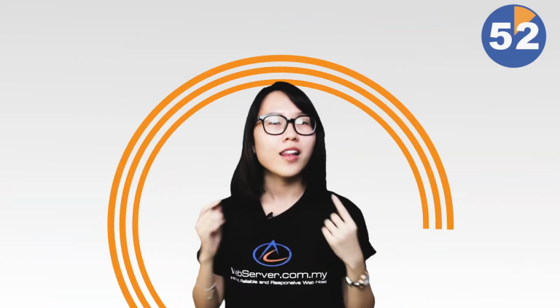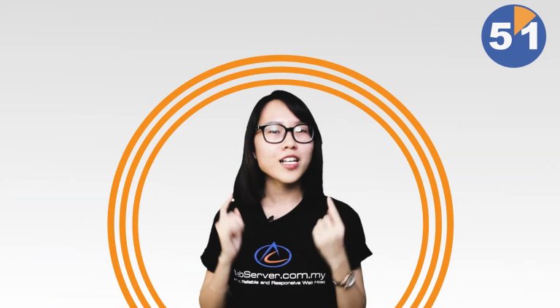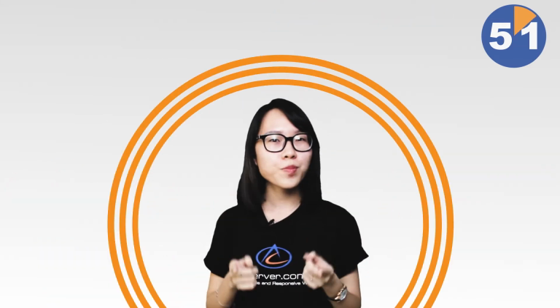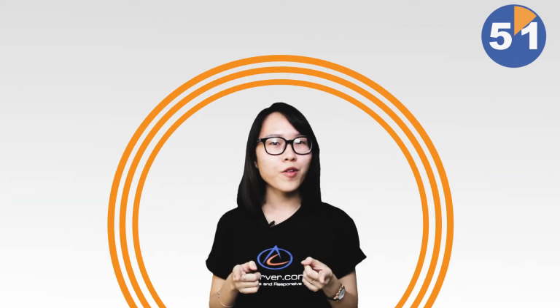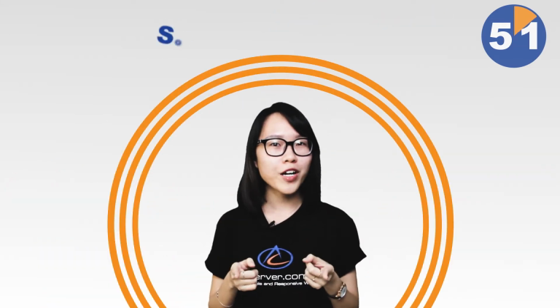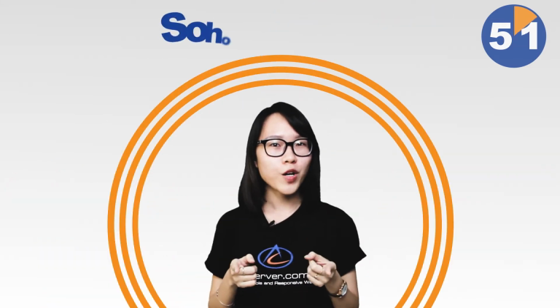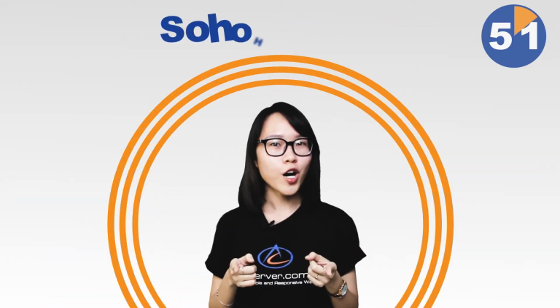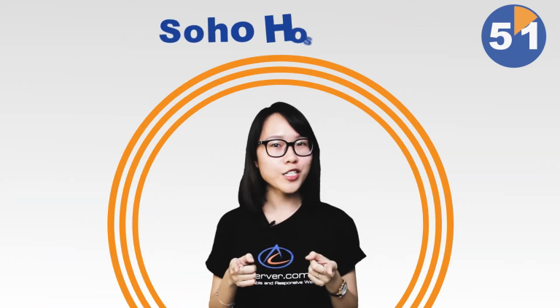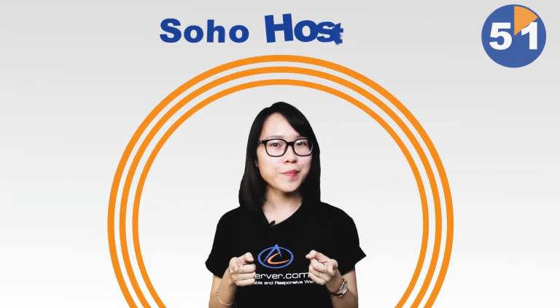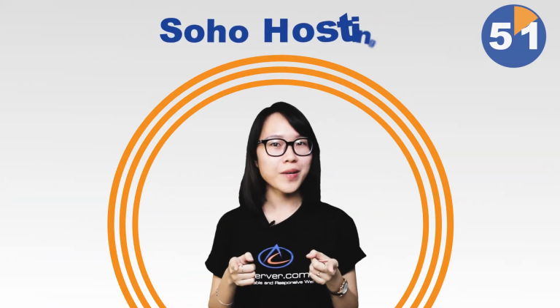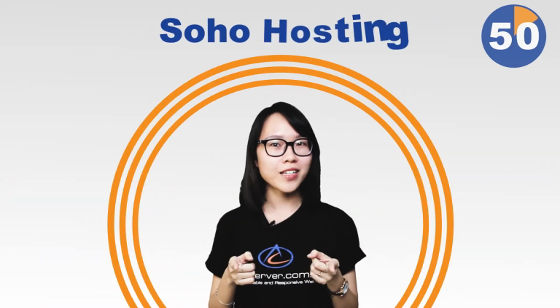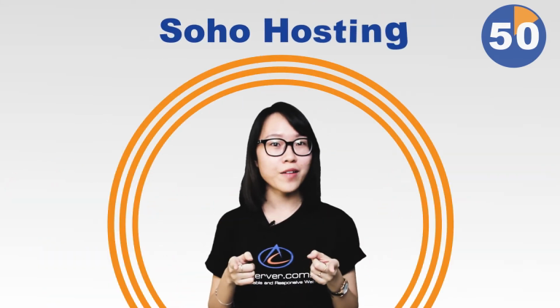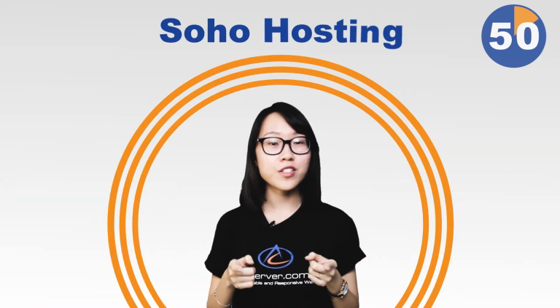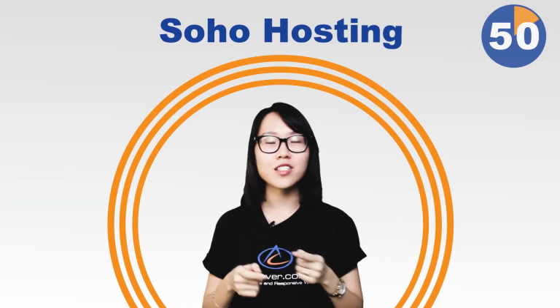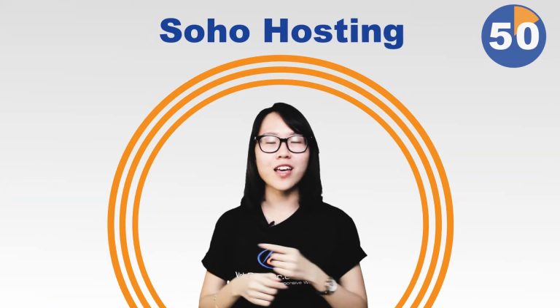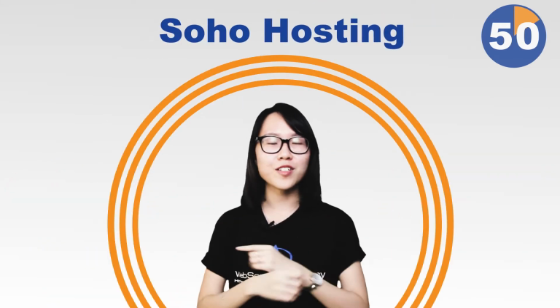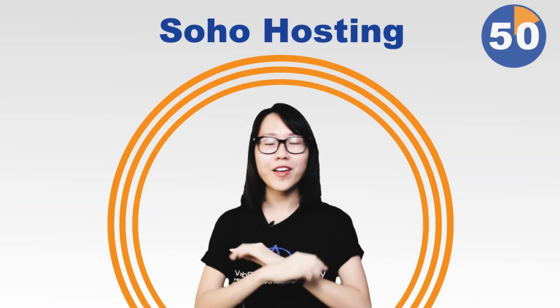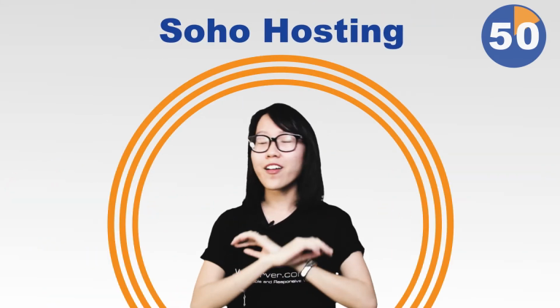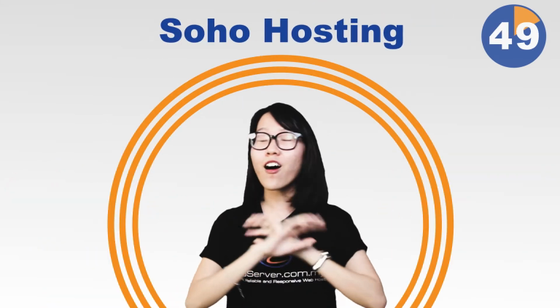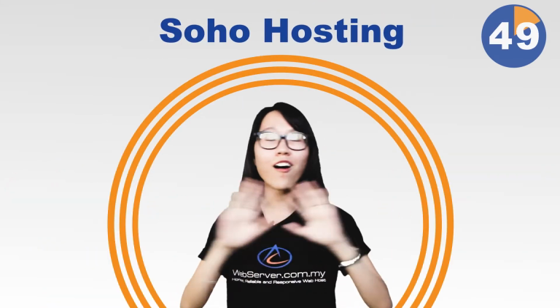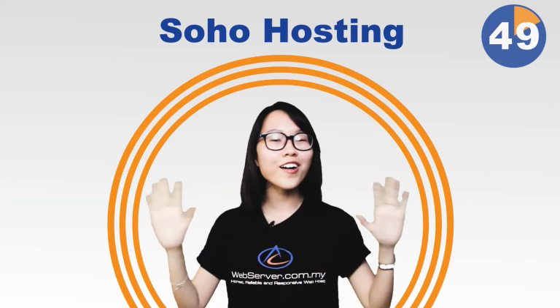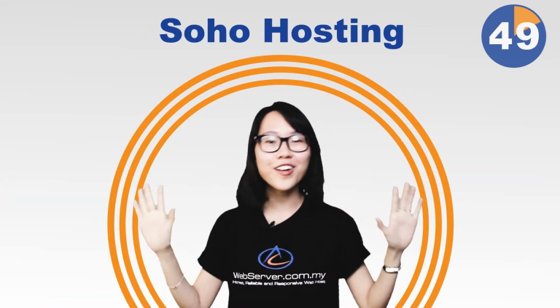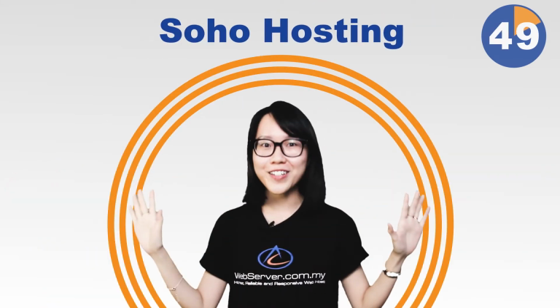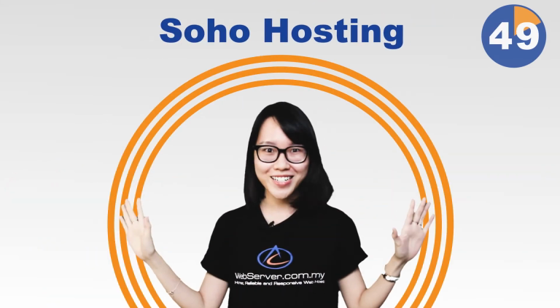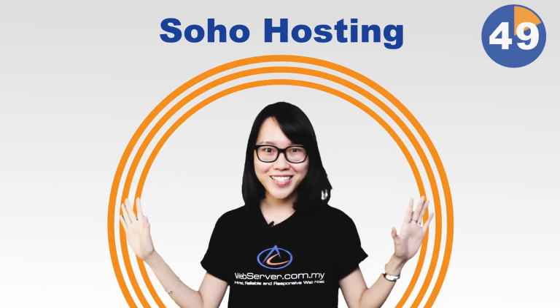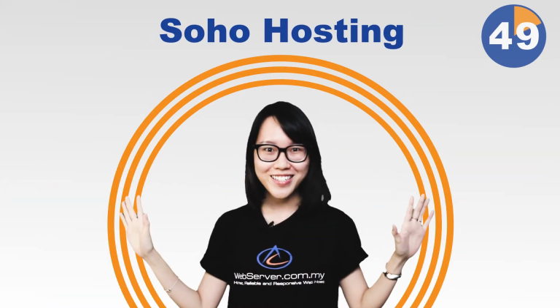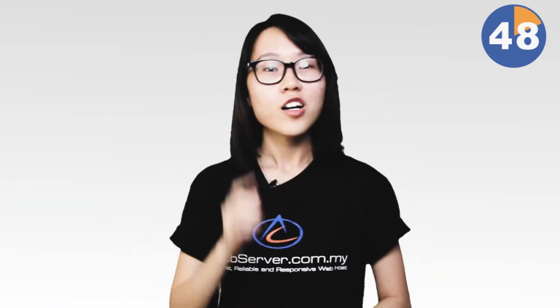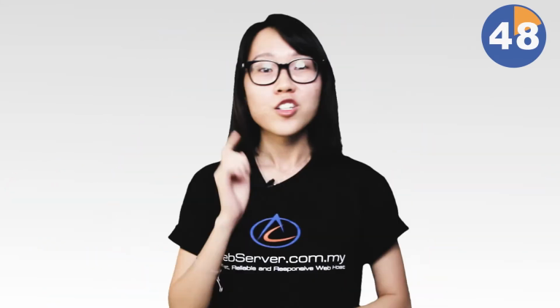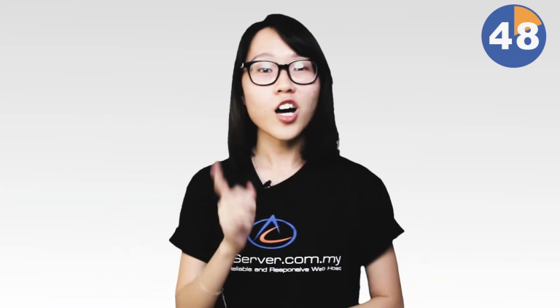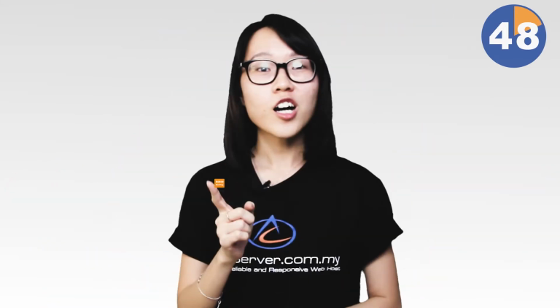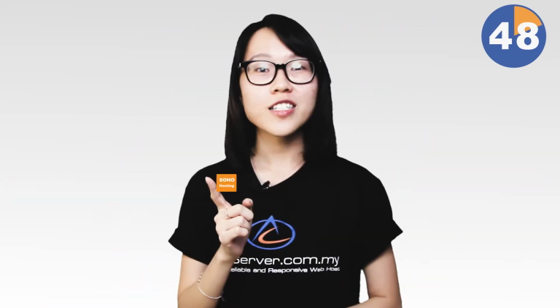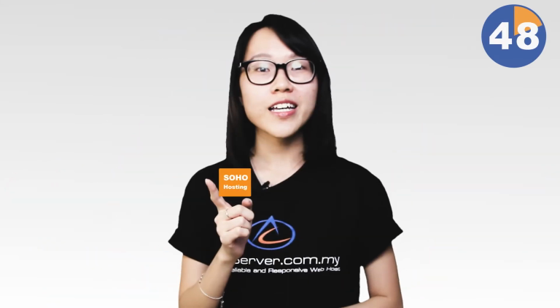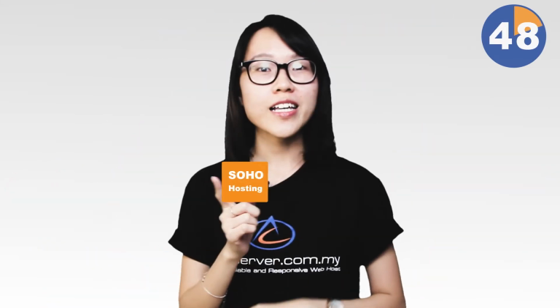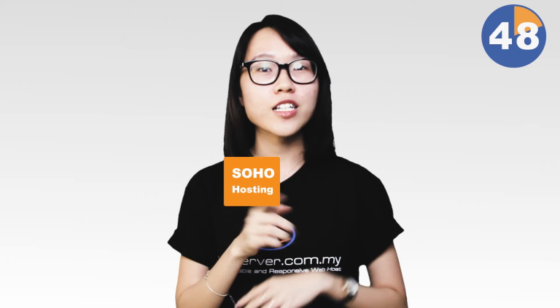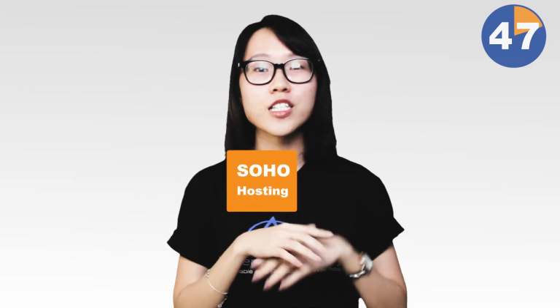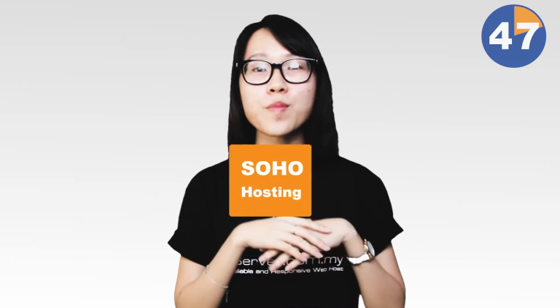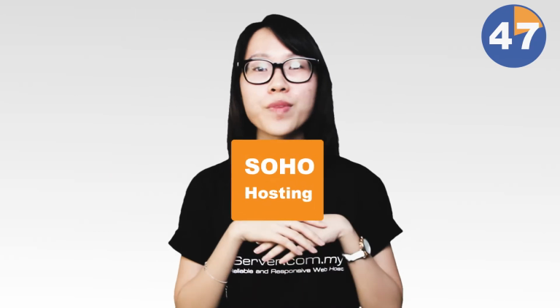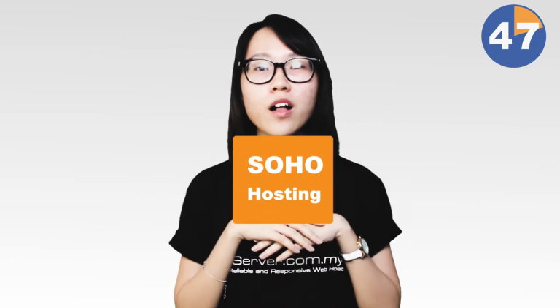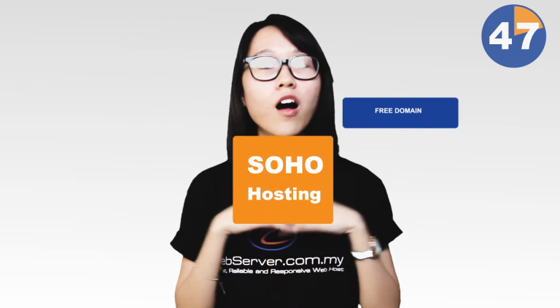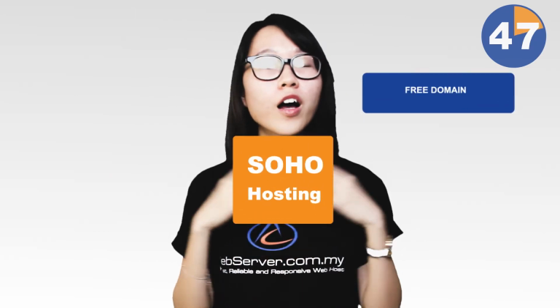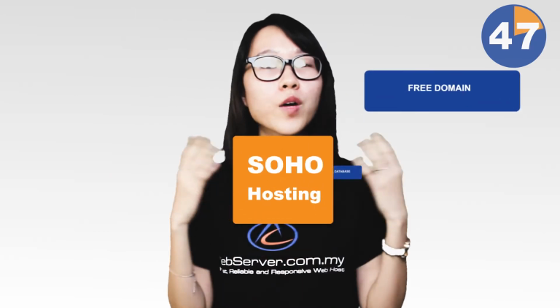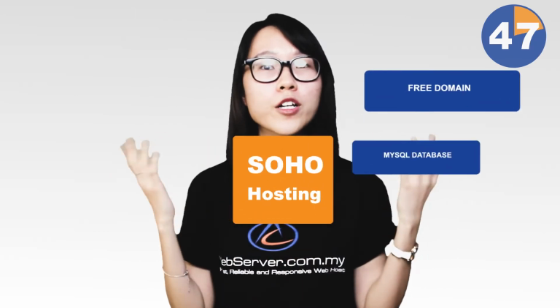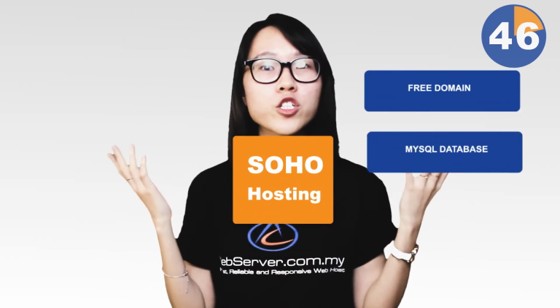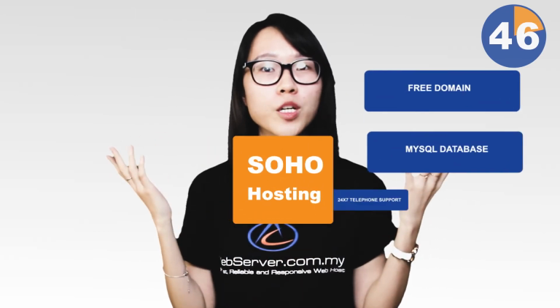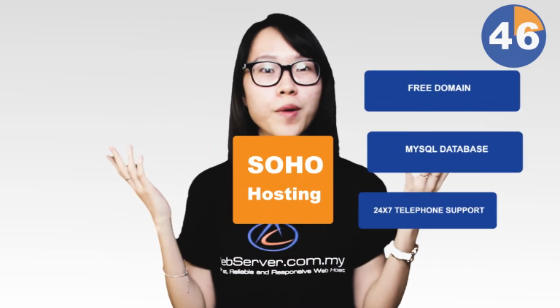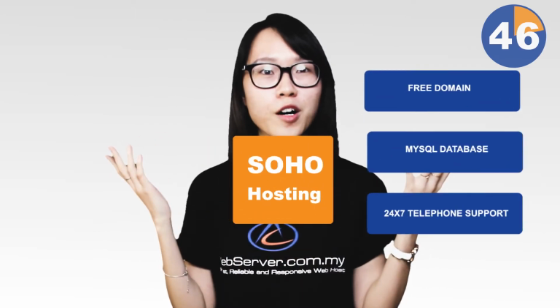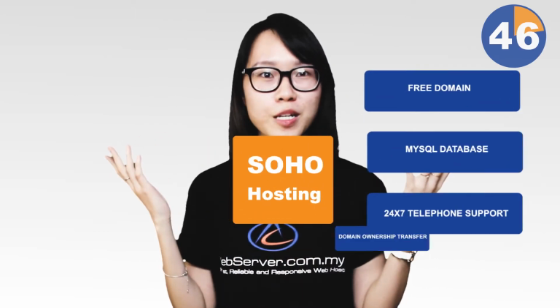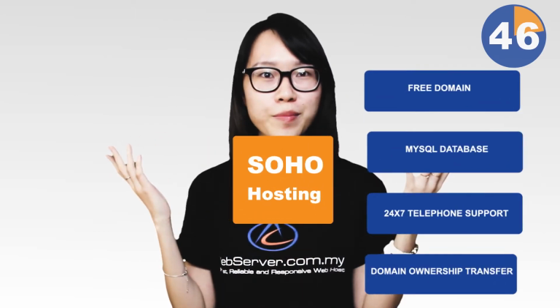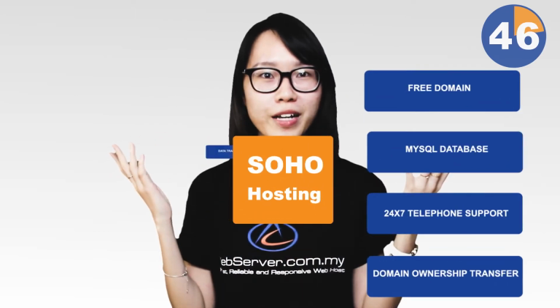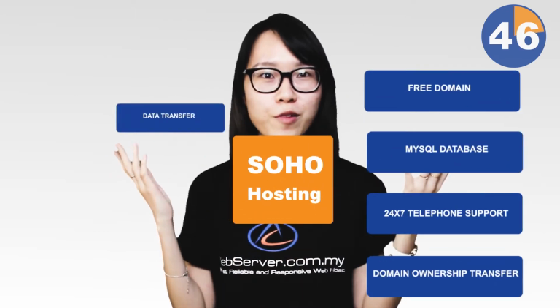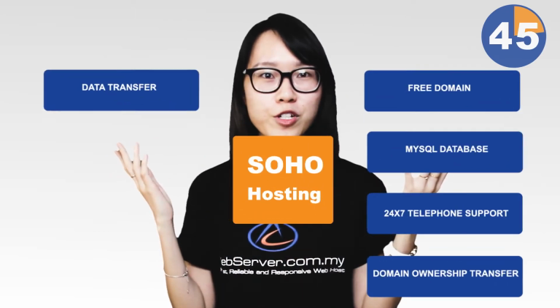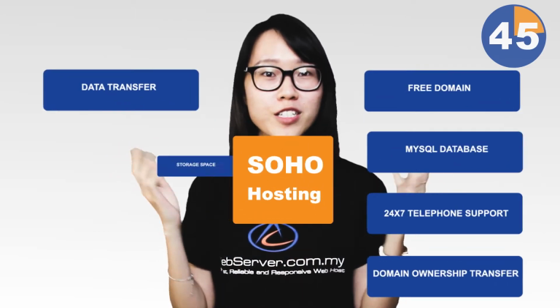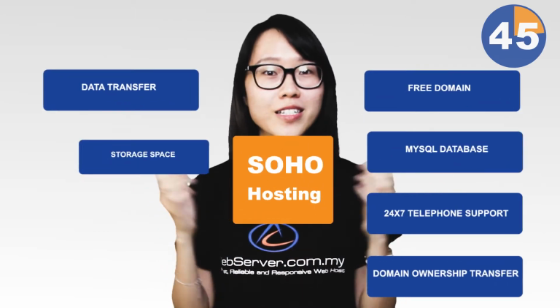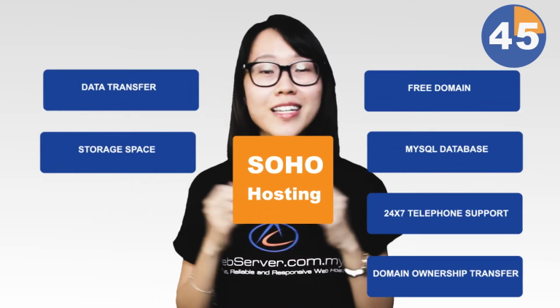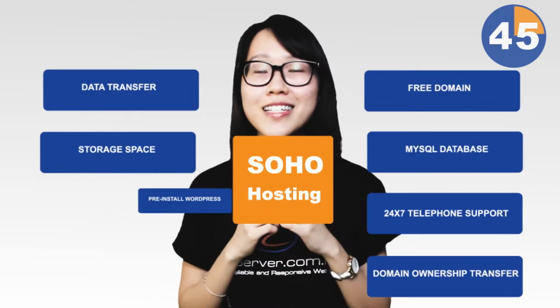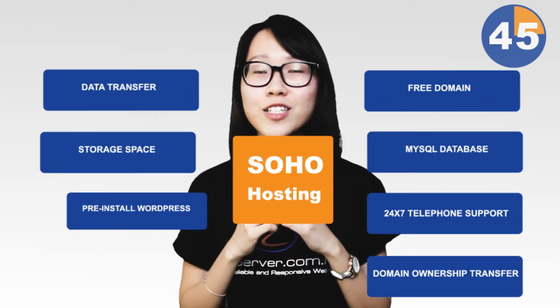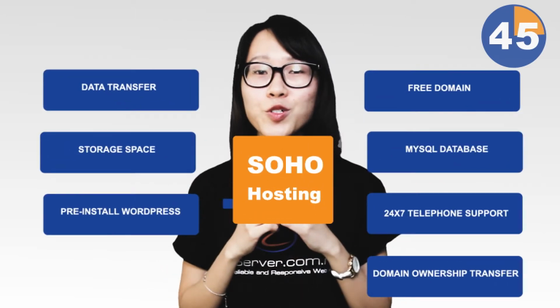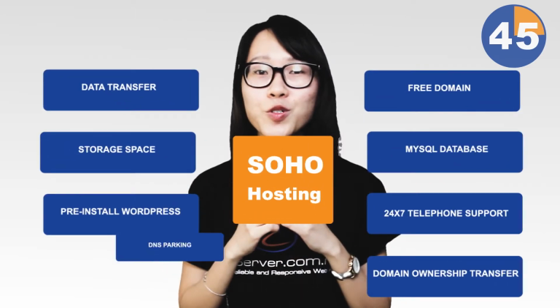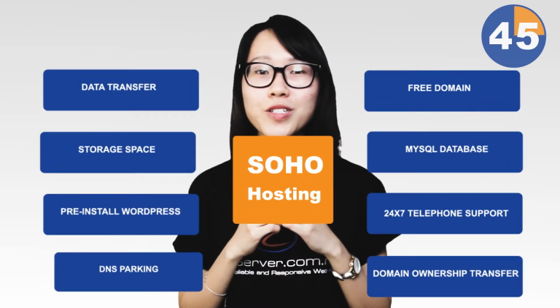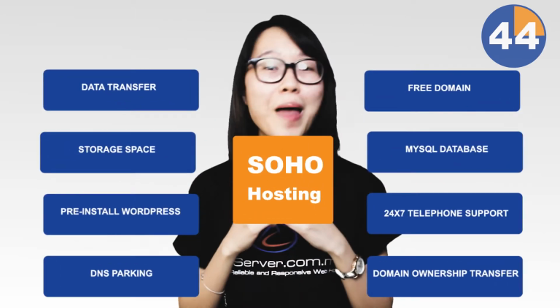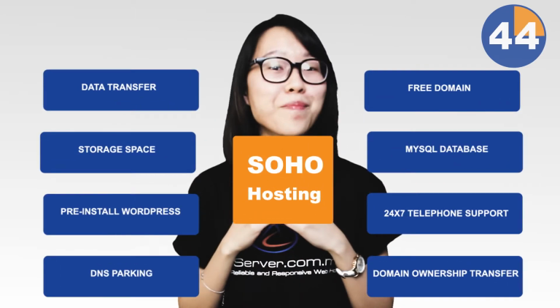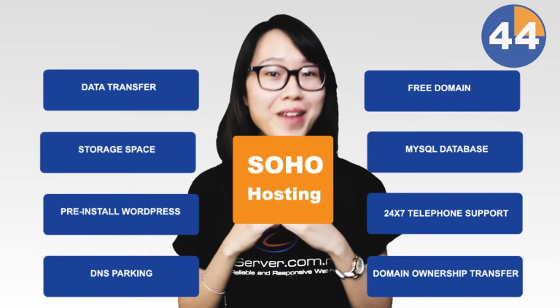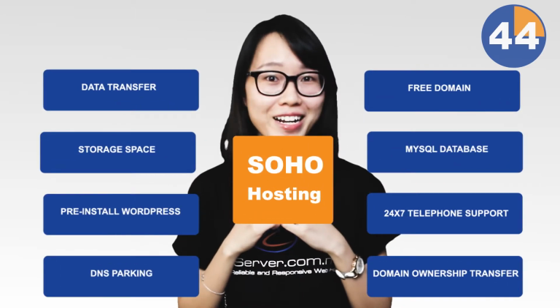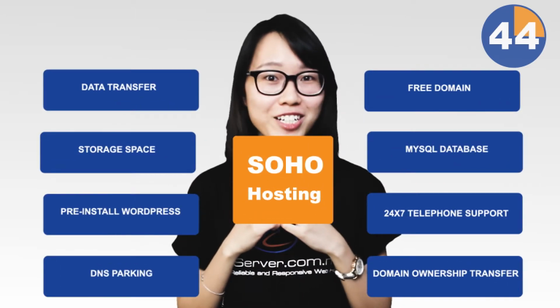Let's provide you a hosting bundle that will satisfy all your needs. Soil Hosting is a simple, all-in-one, cheap hosting plan which is easy to use and manage.